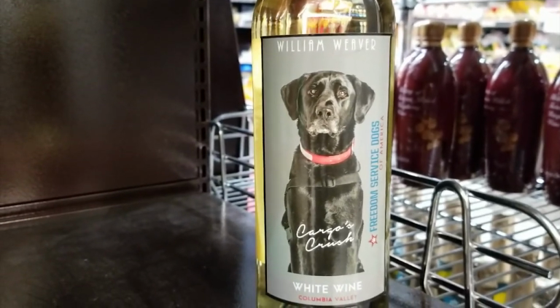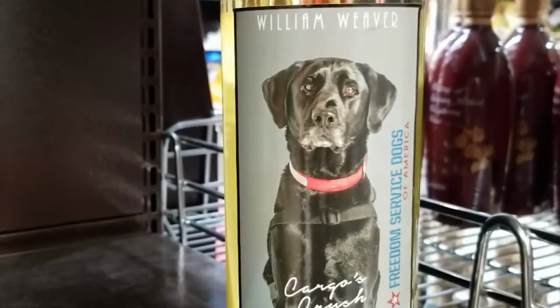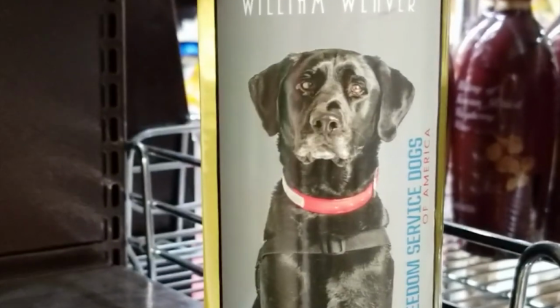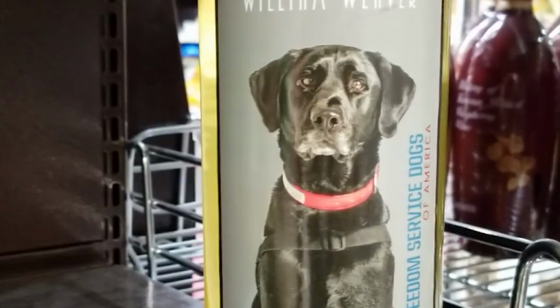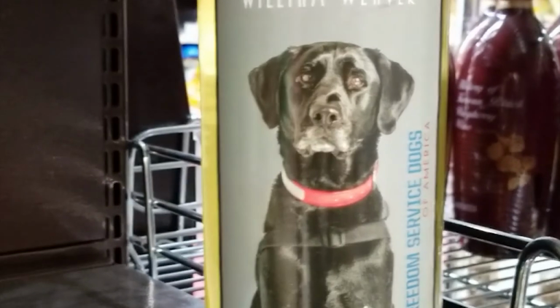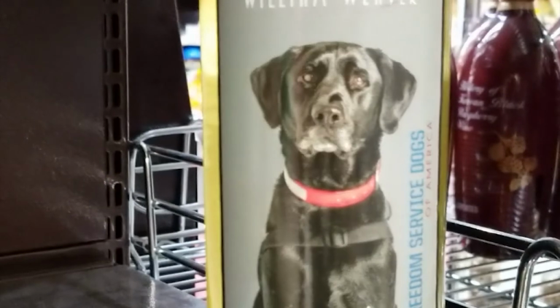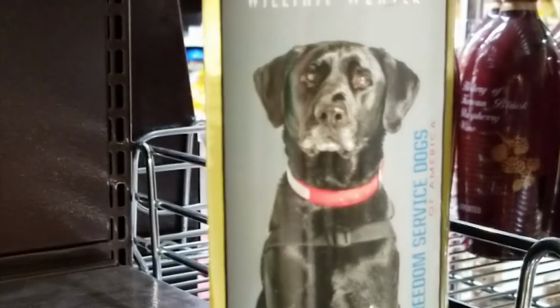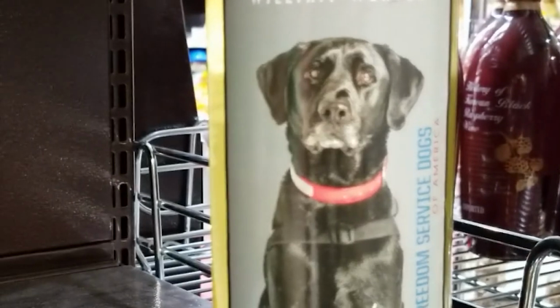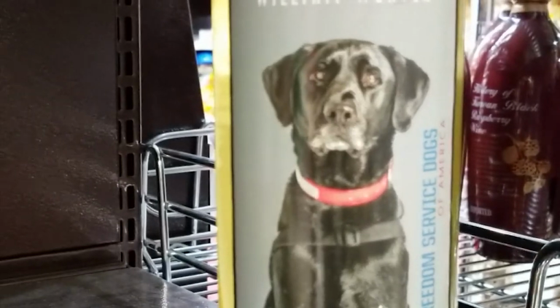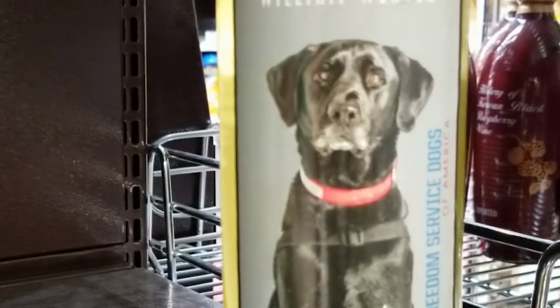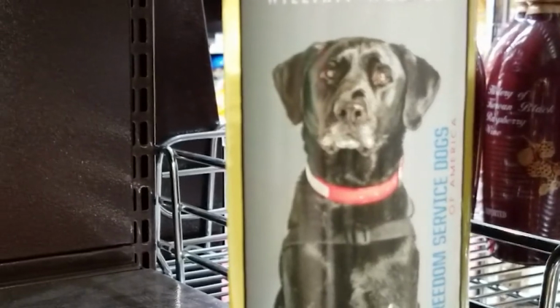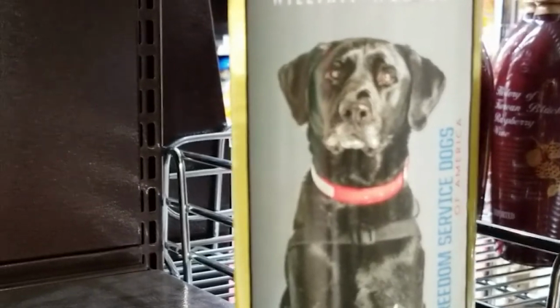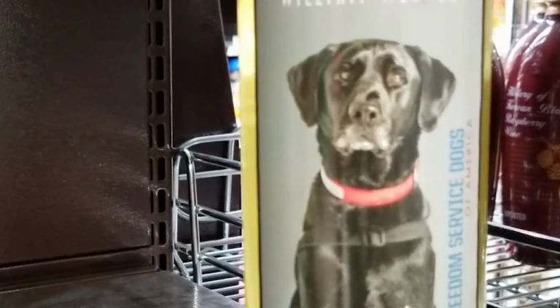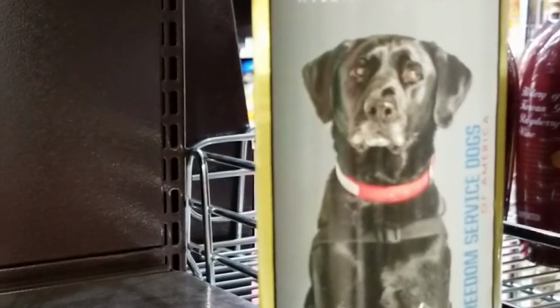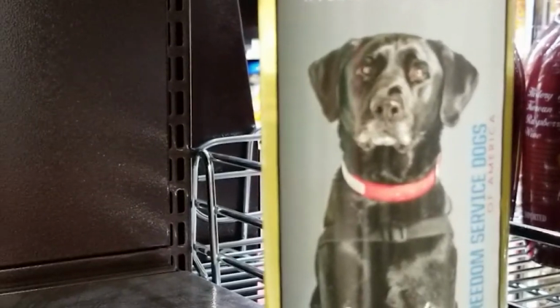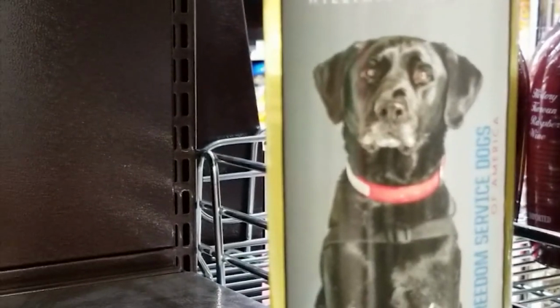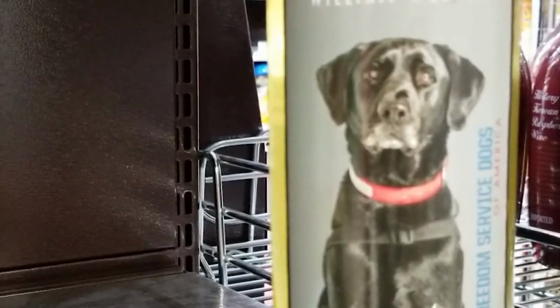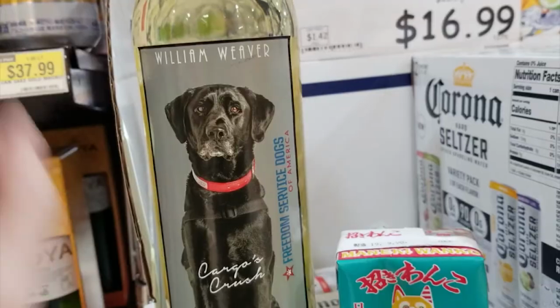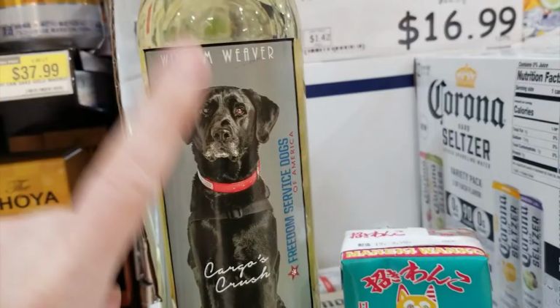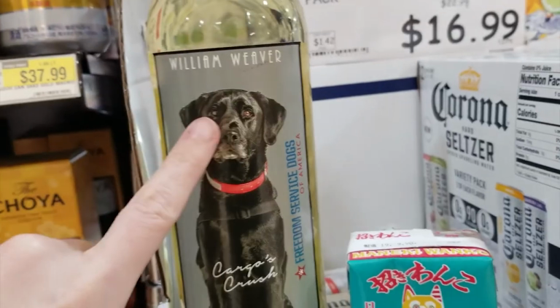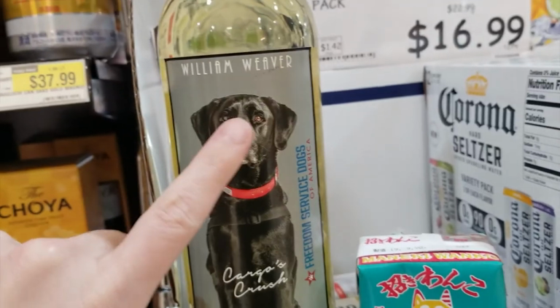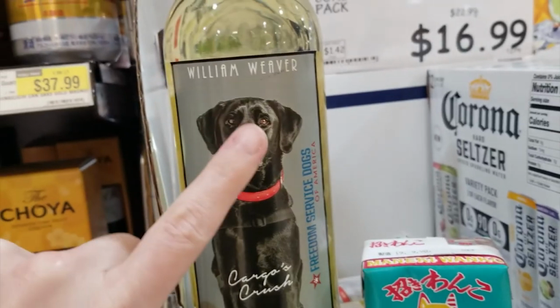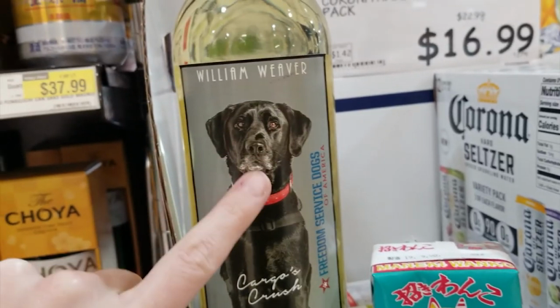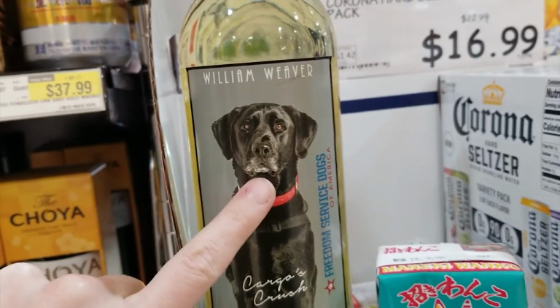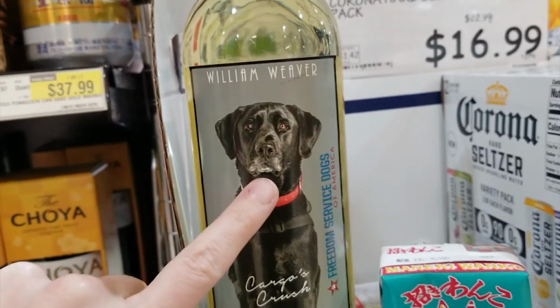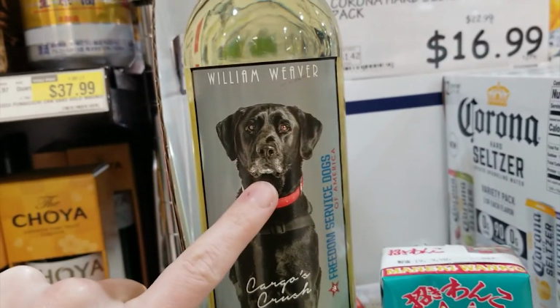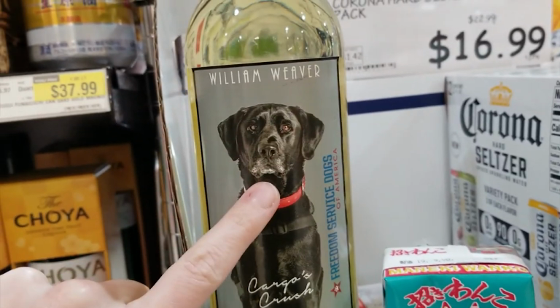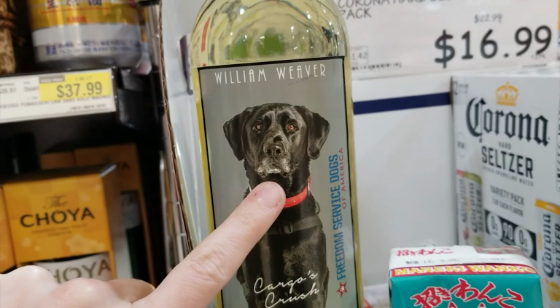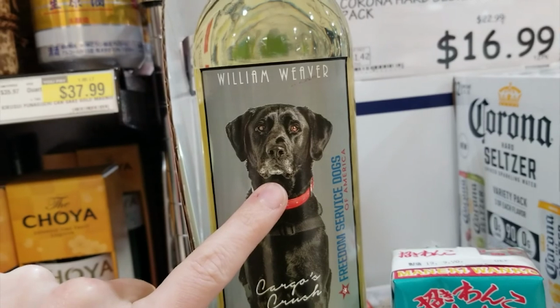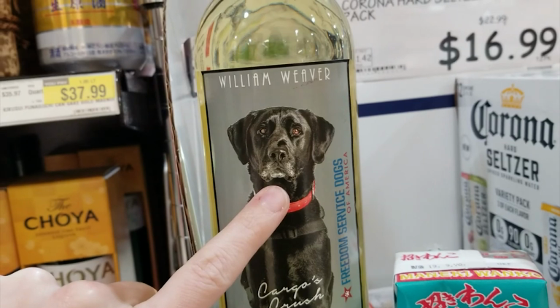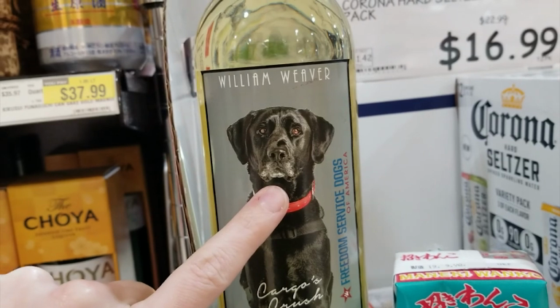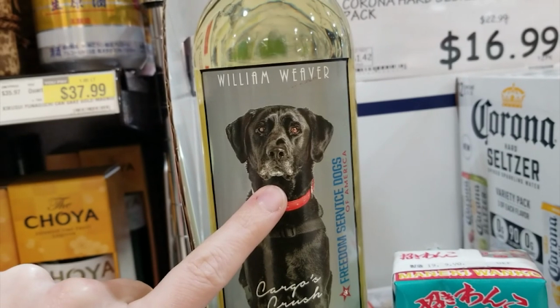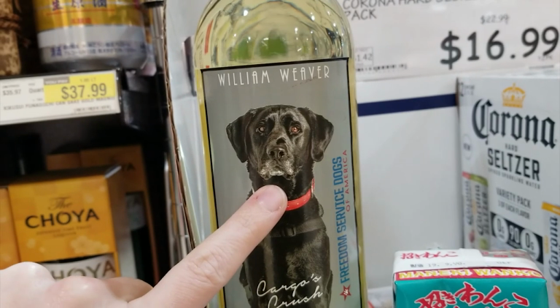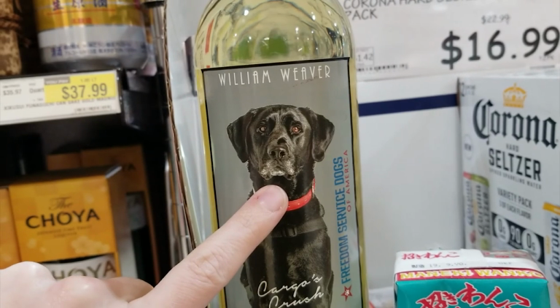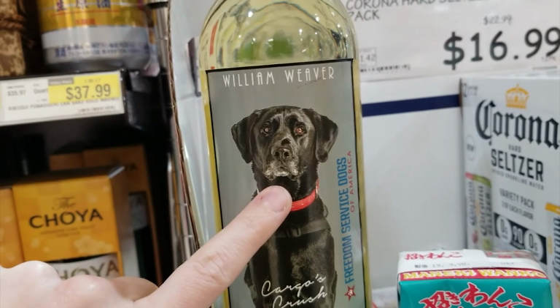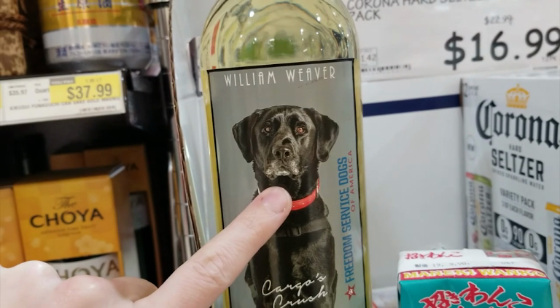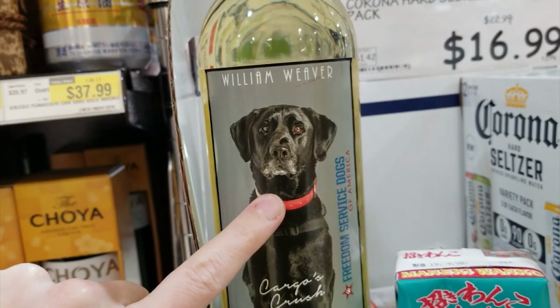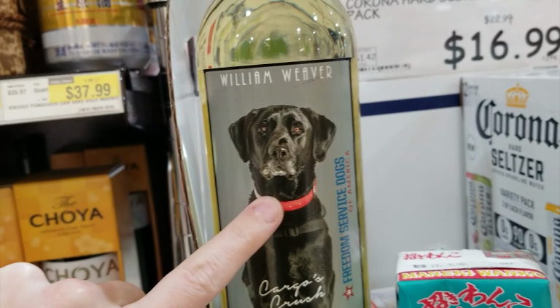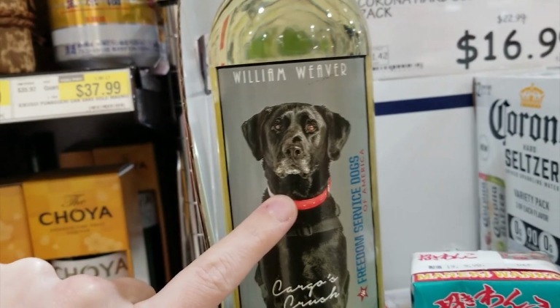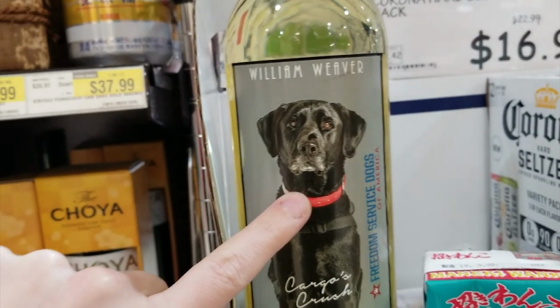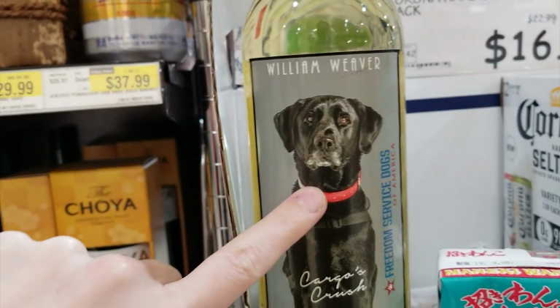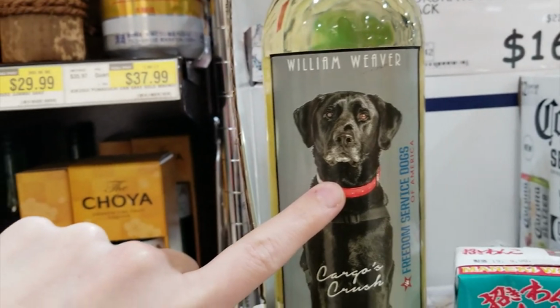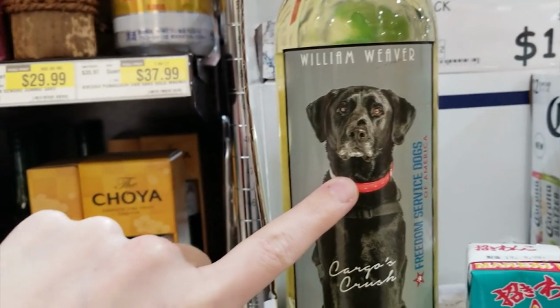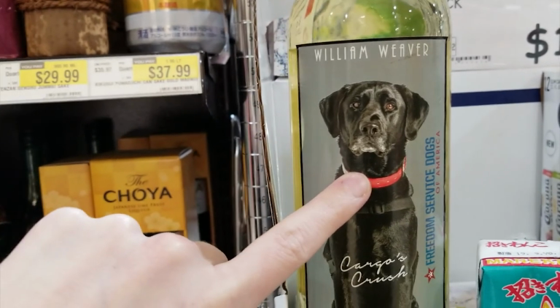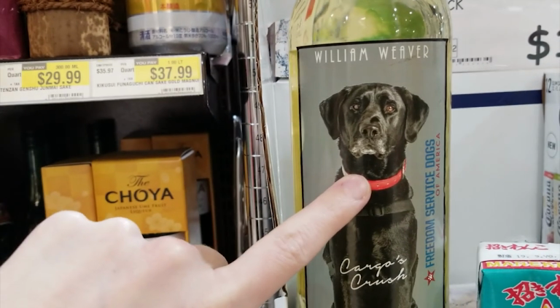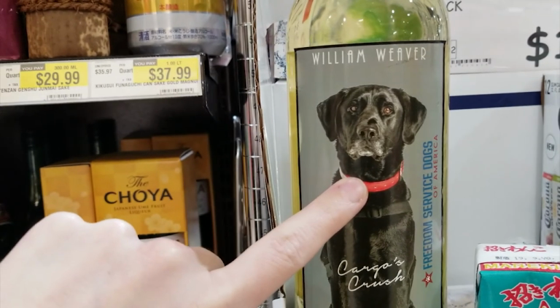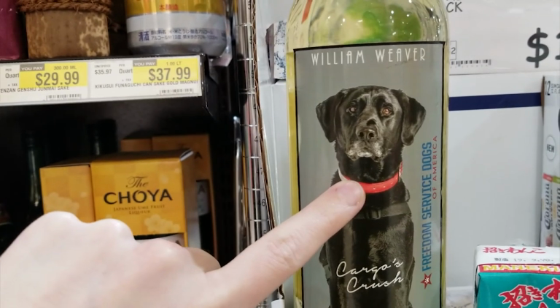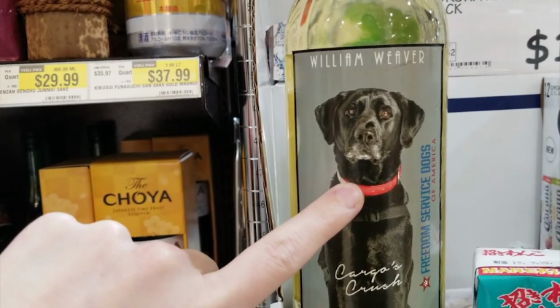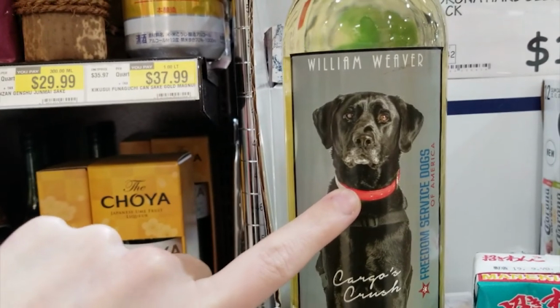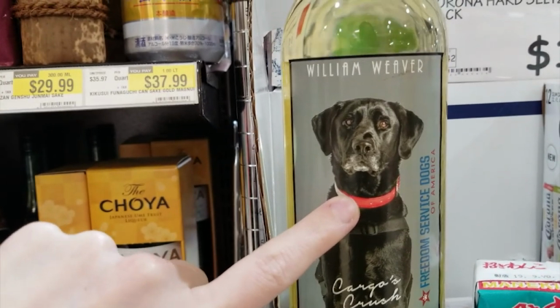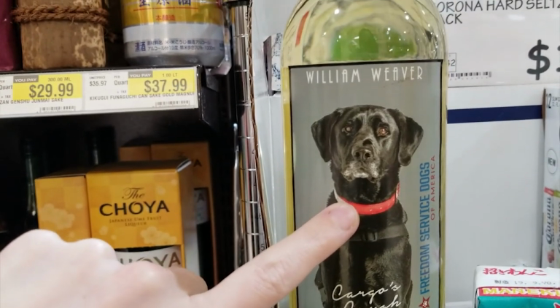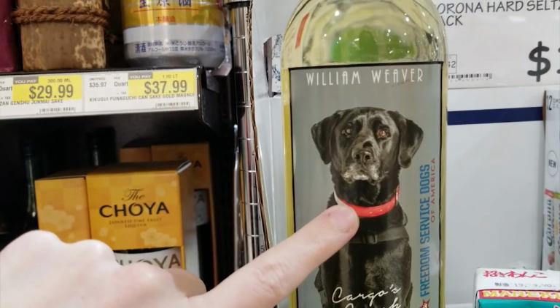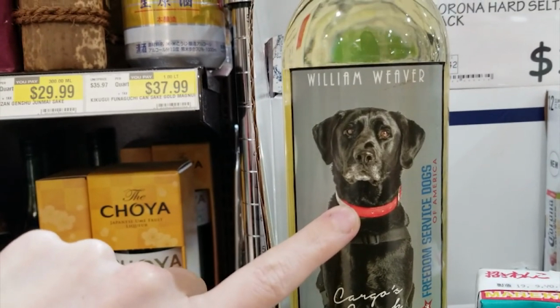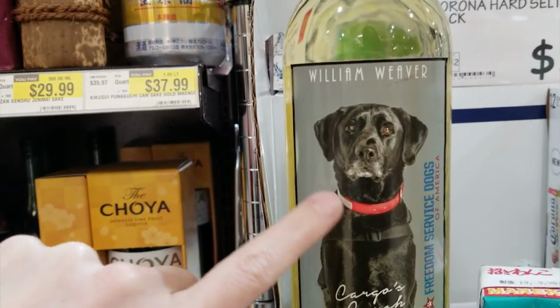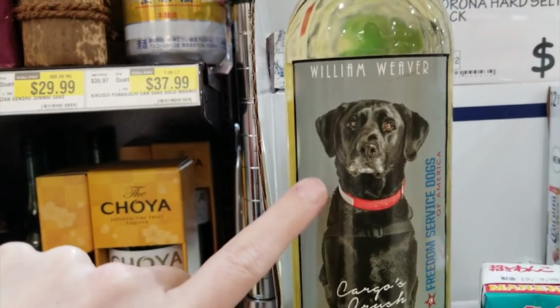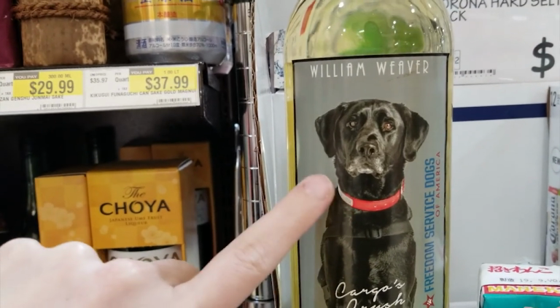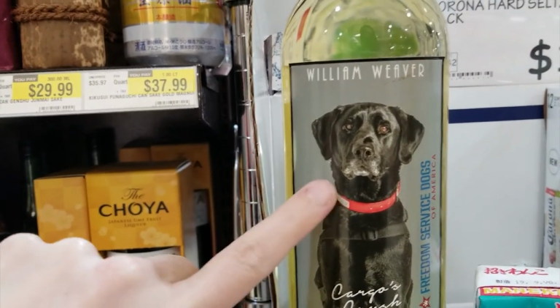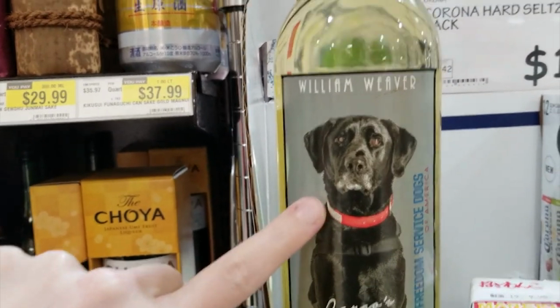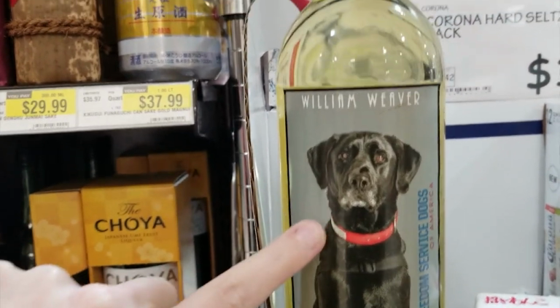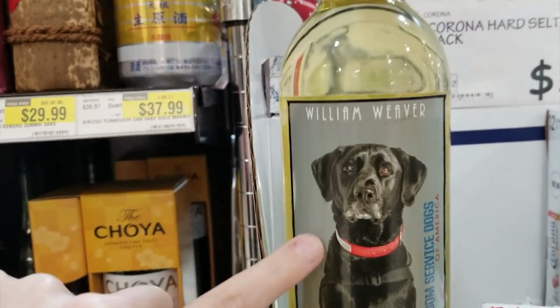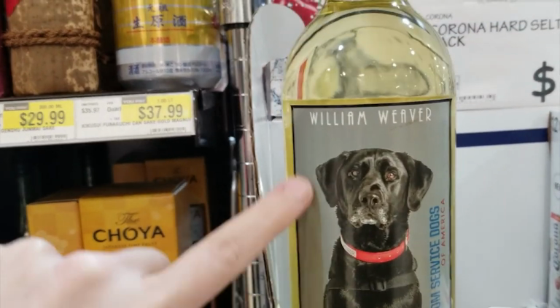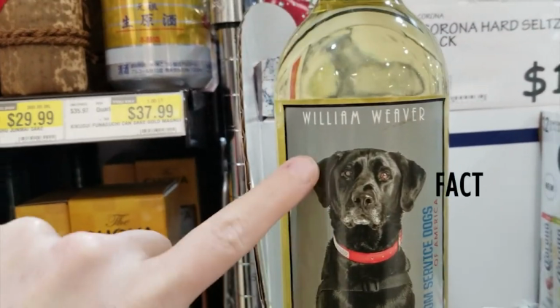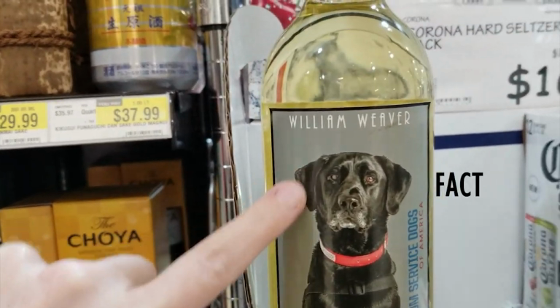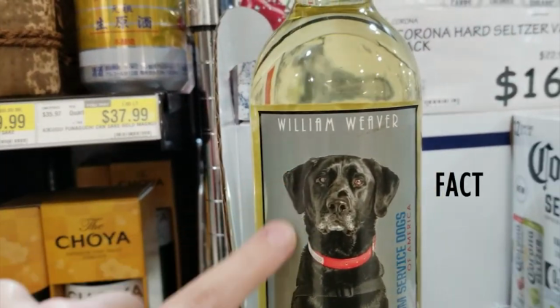This is weird, dude. This is the Service Dogs of America wine. This is what service dogs drink, you guys.